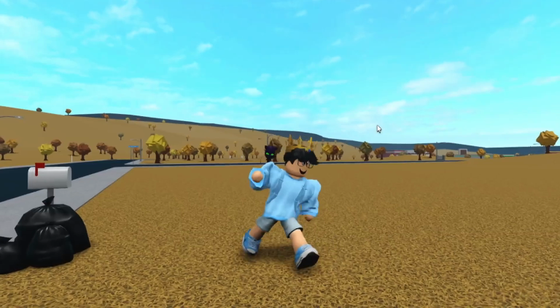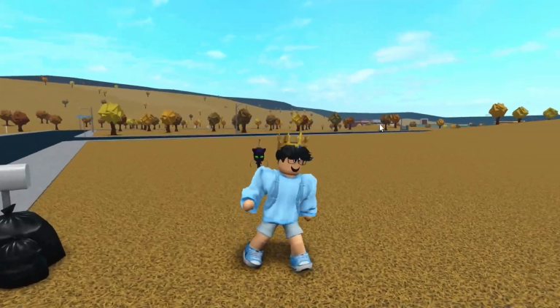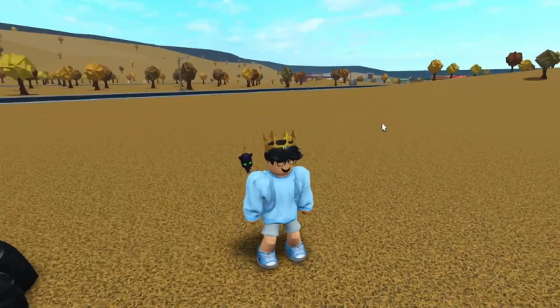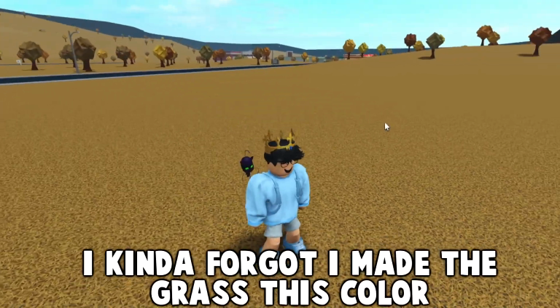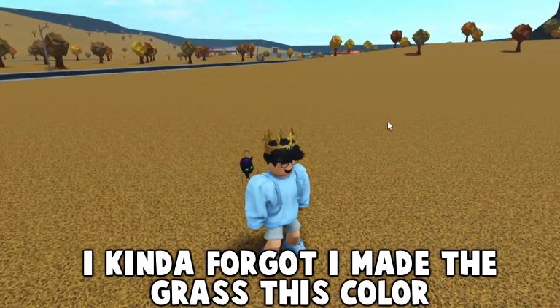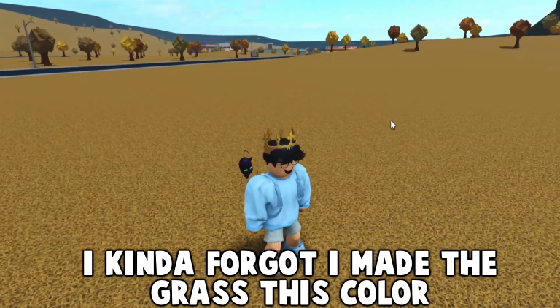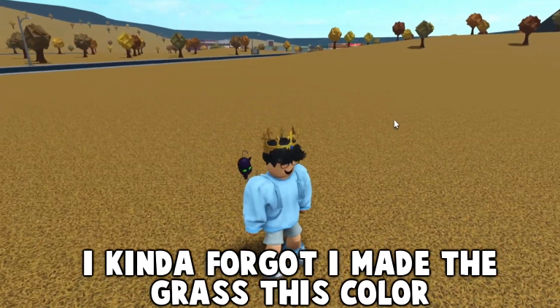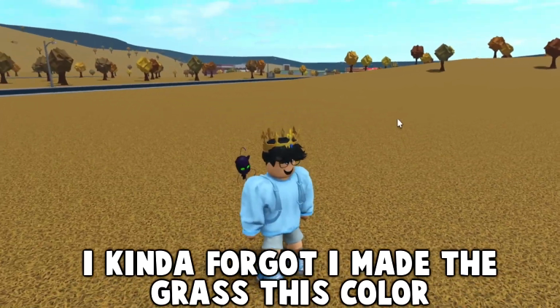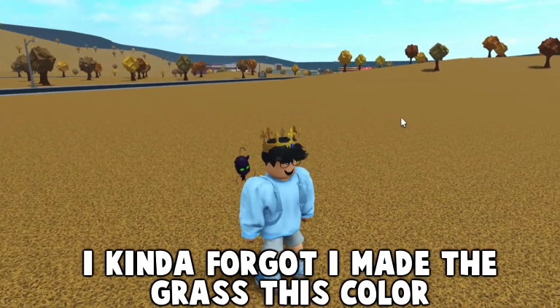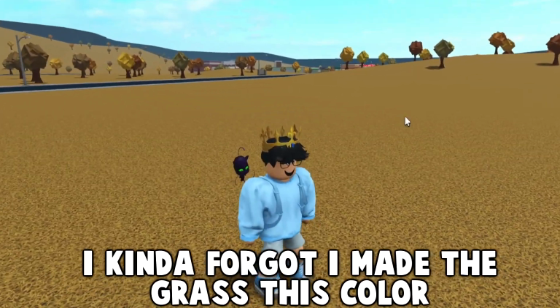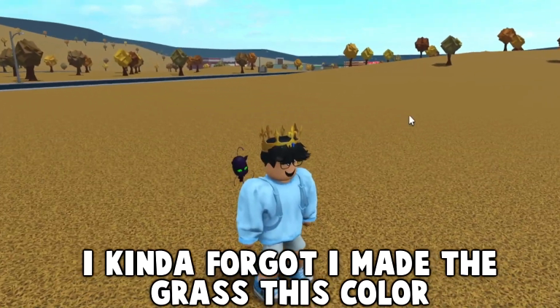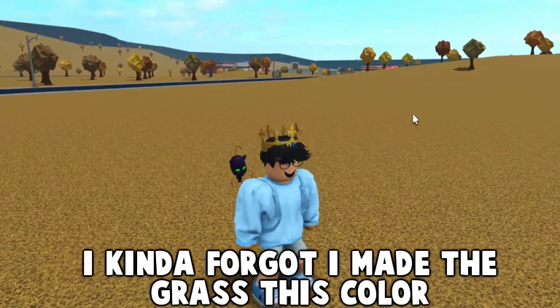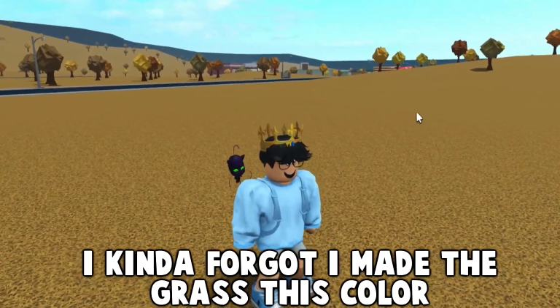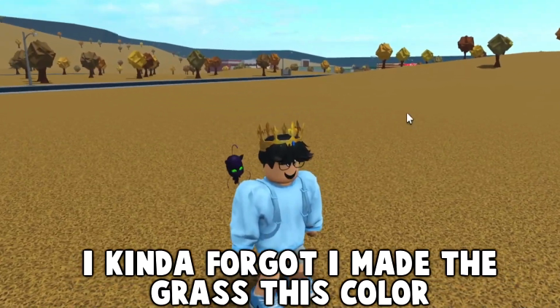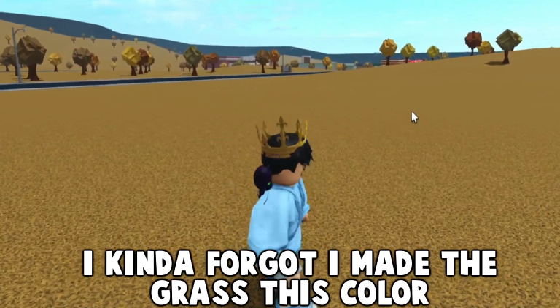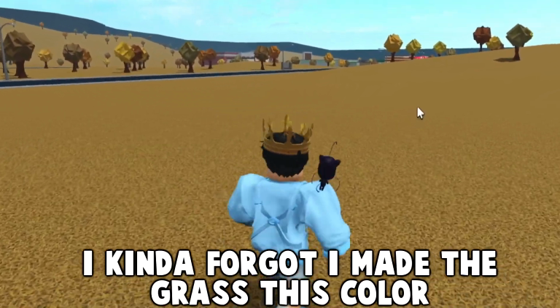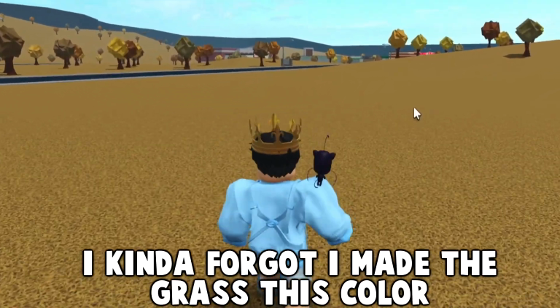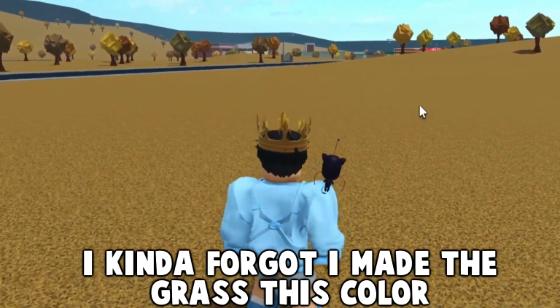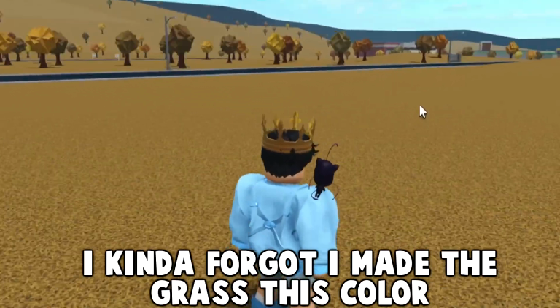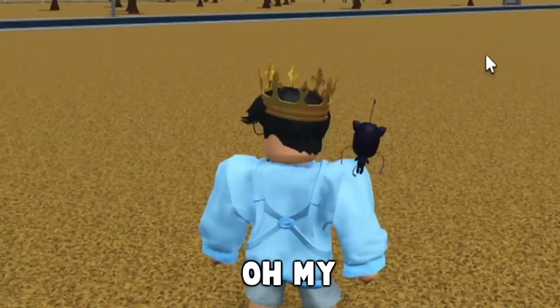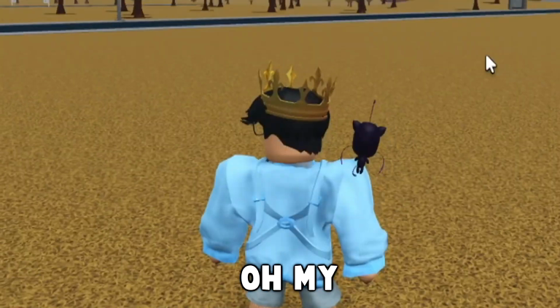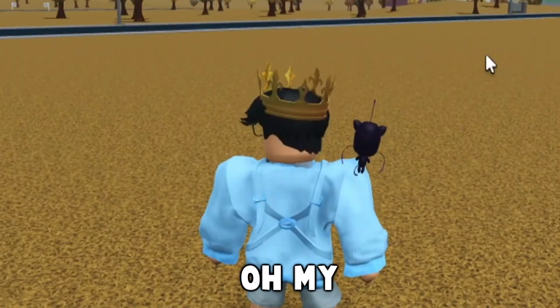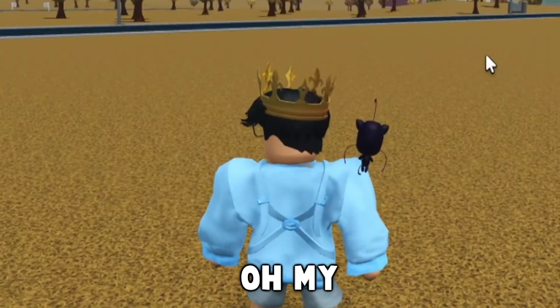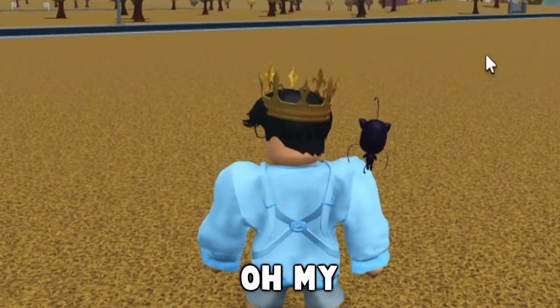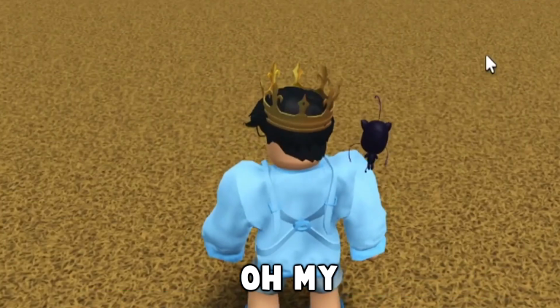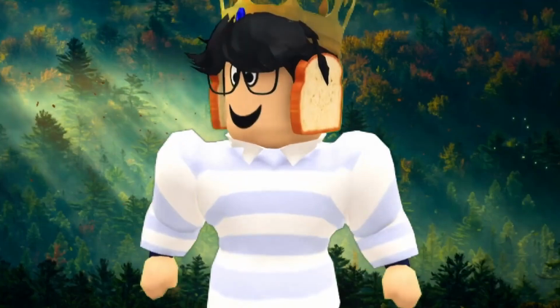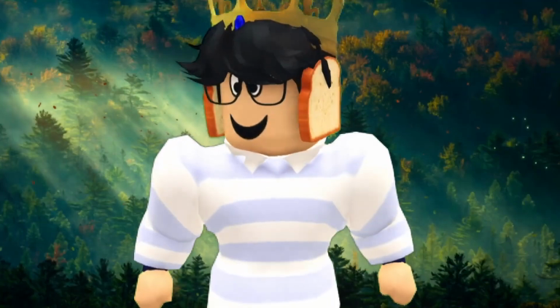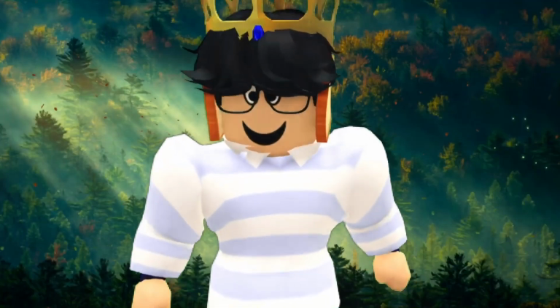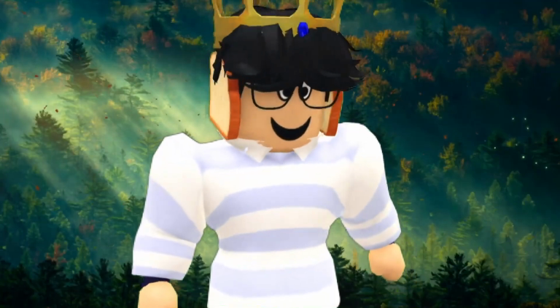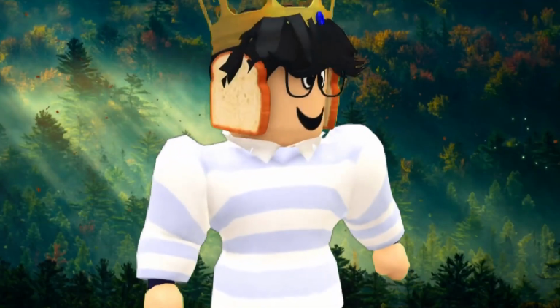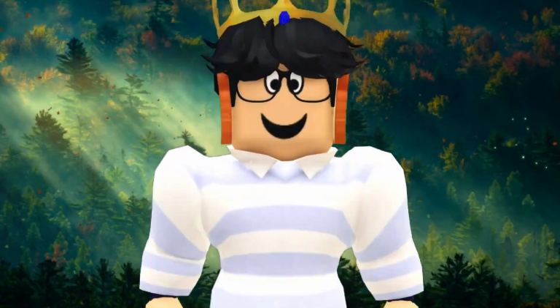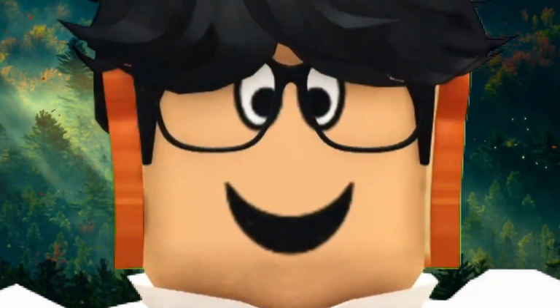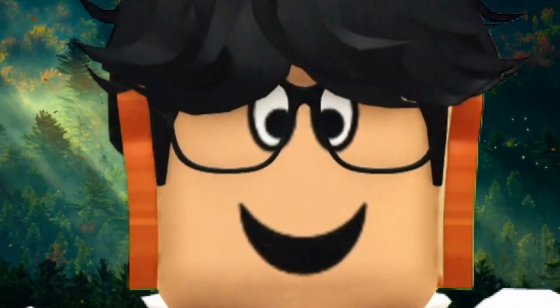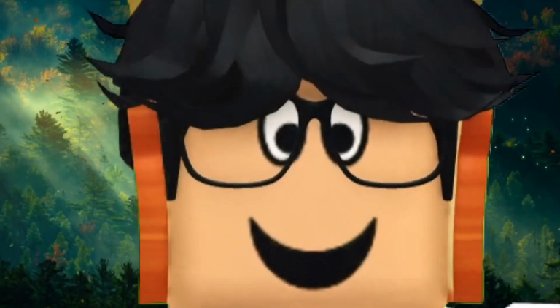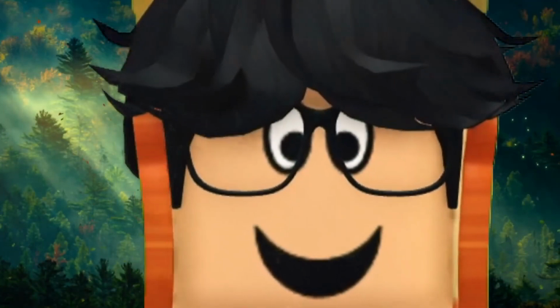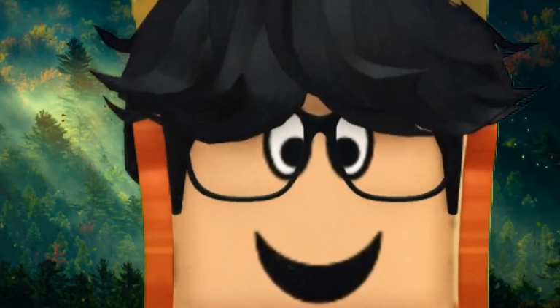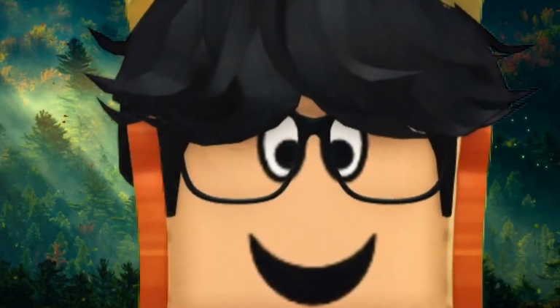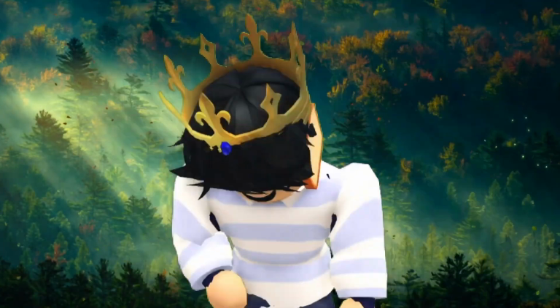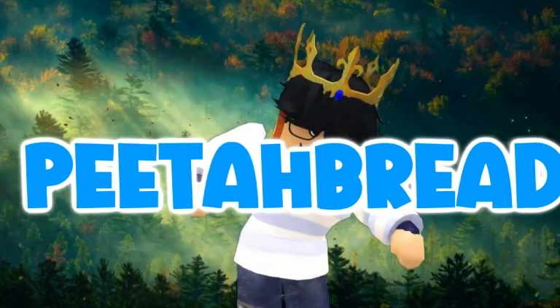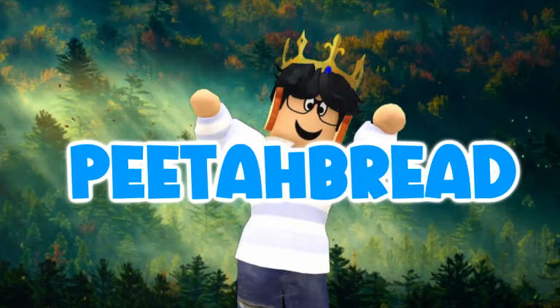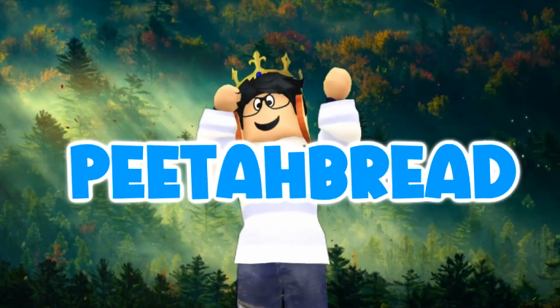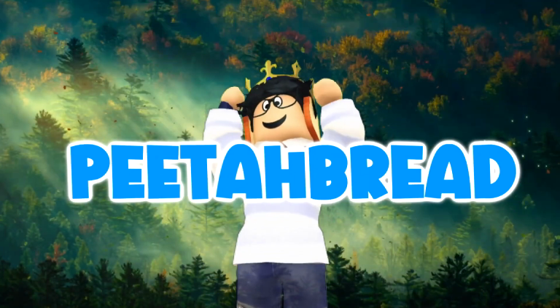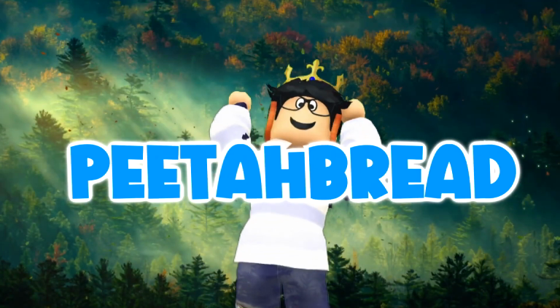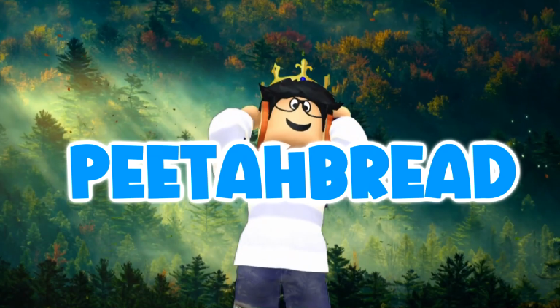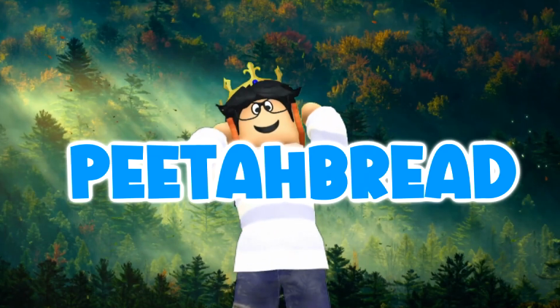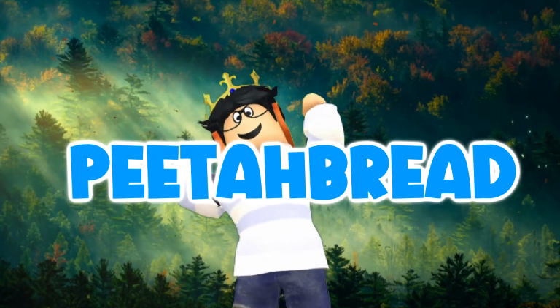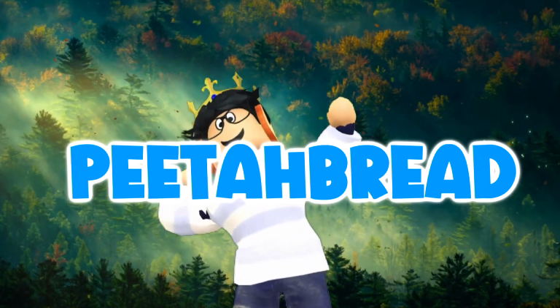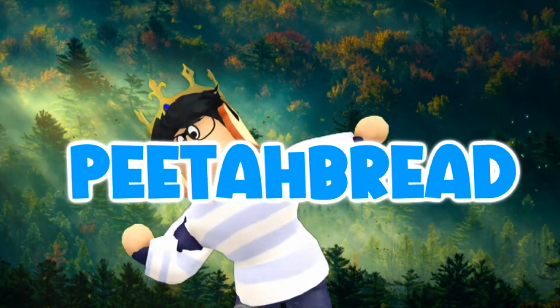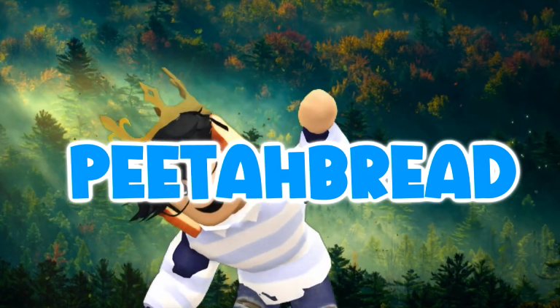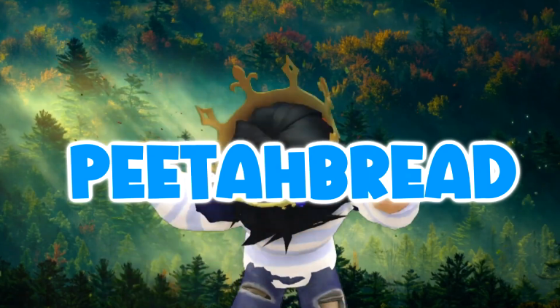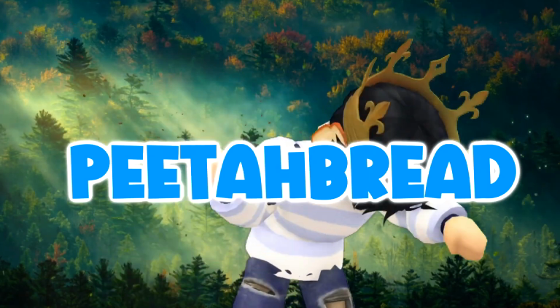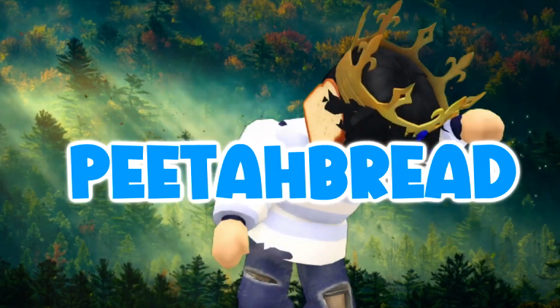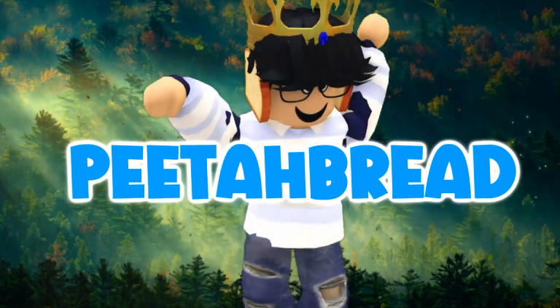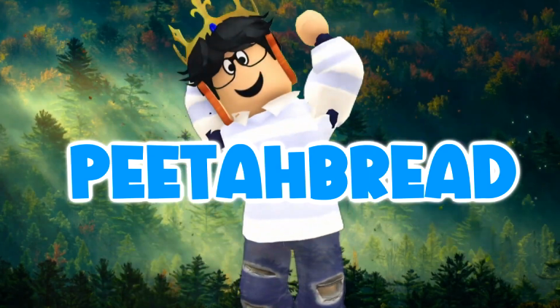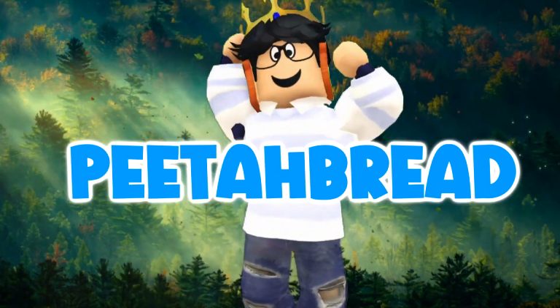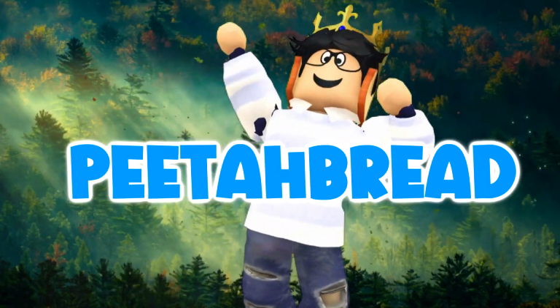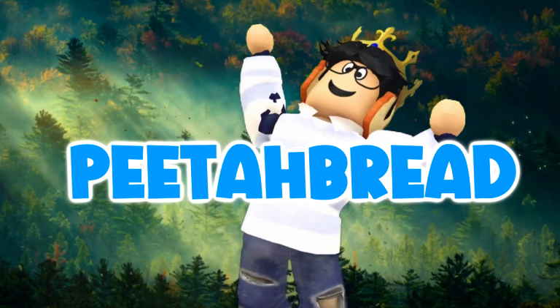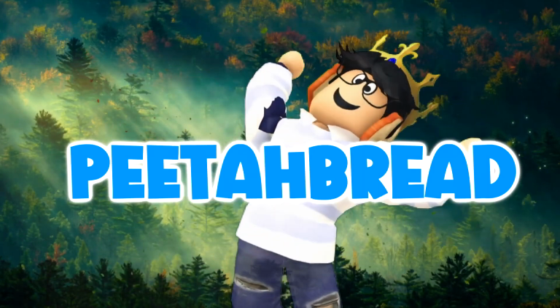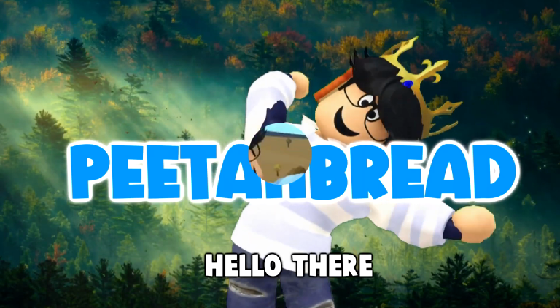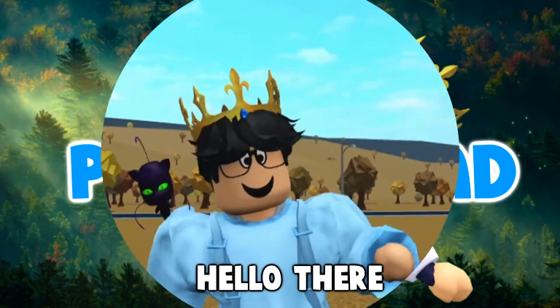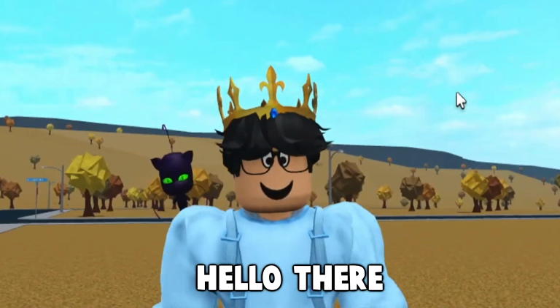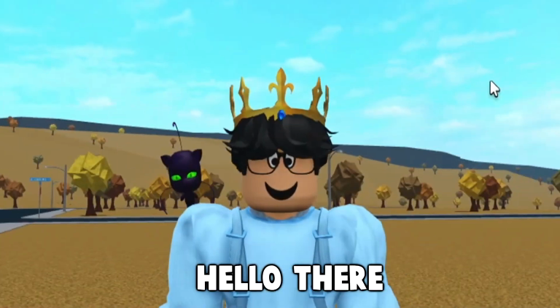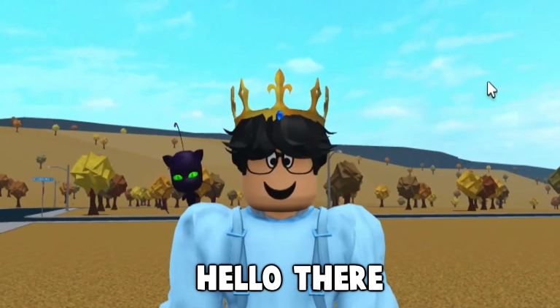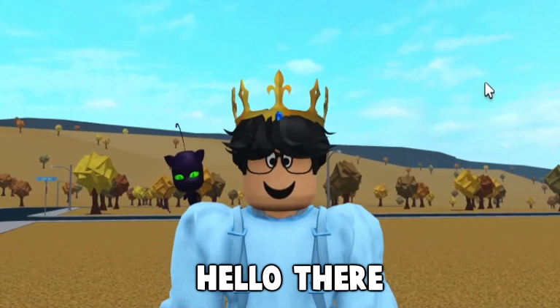I kind of forgot I made the grass this color. Oh my. Hello there.